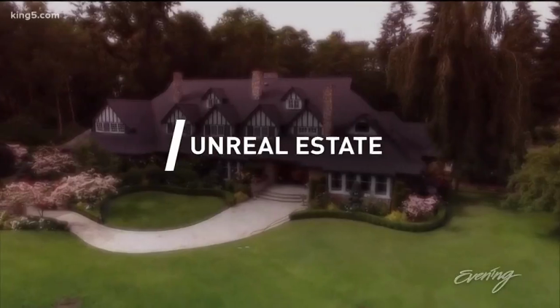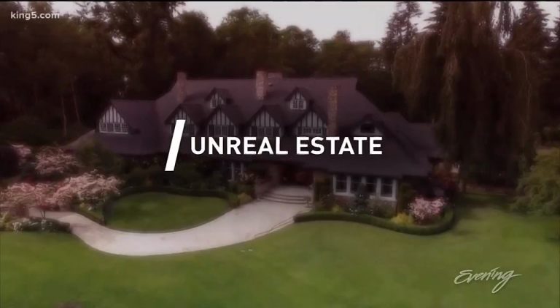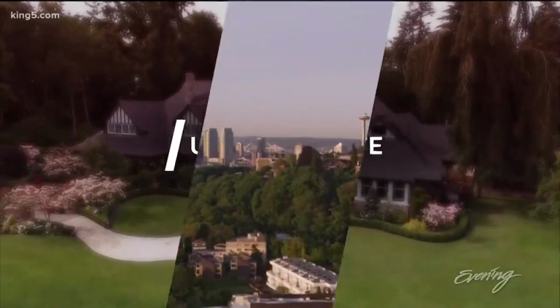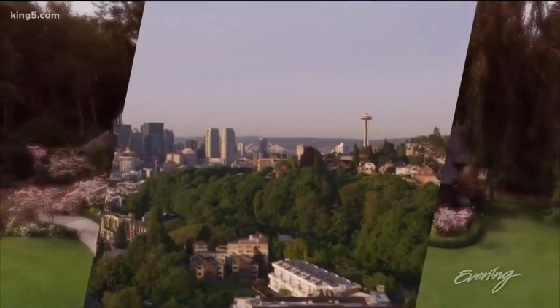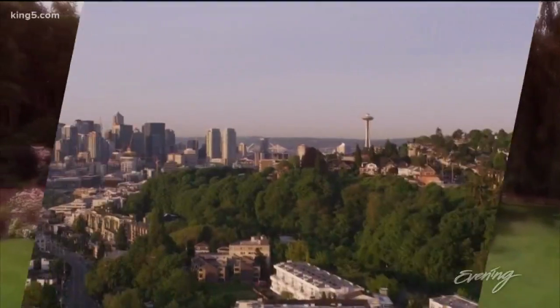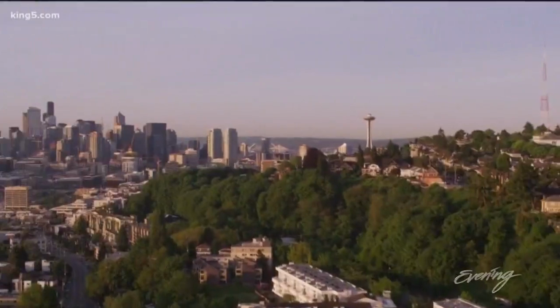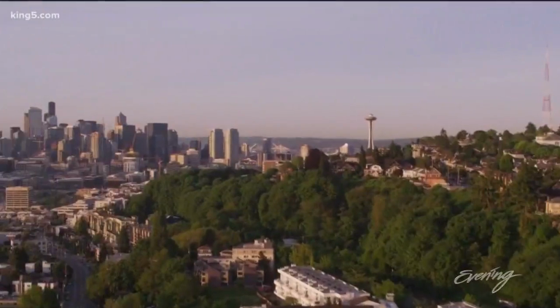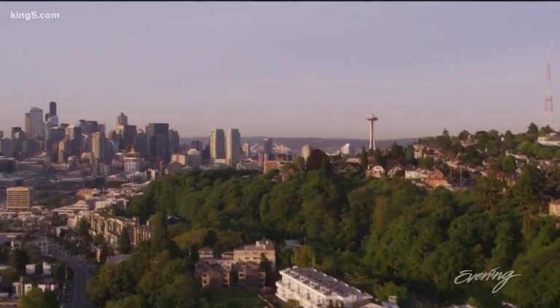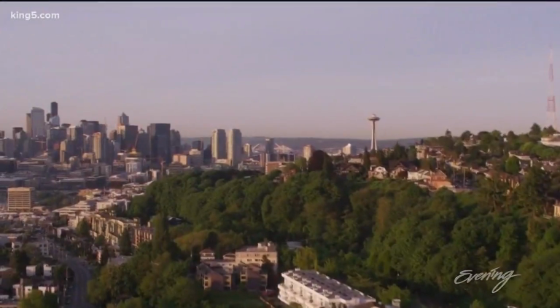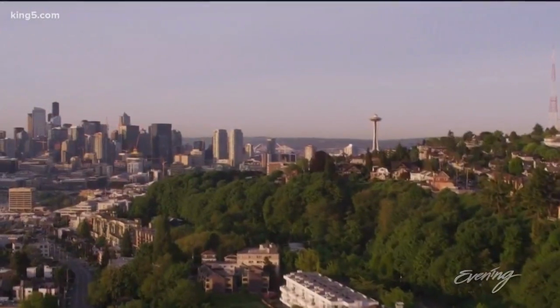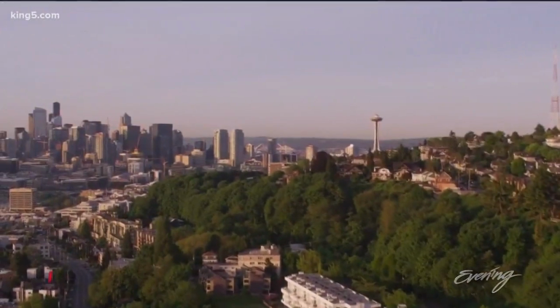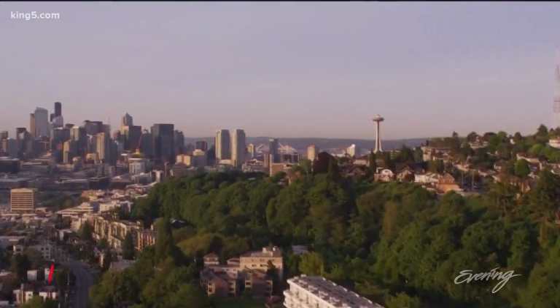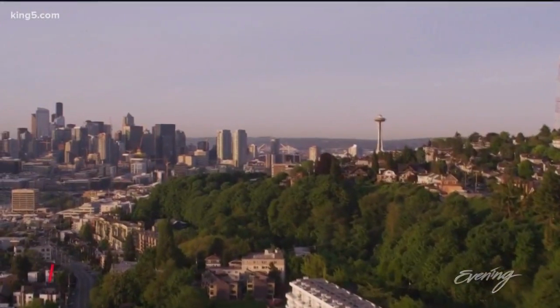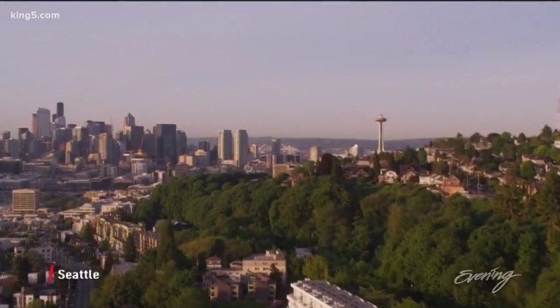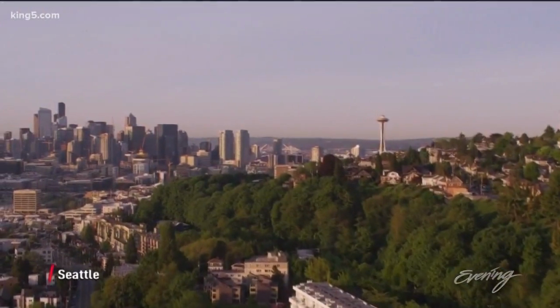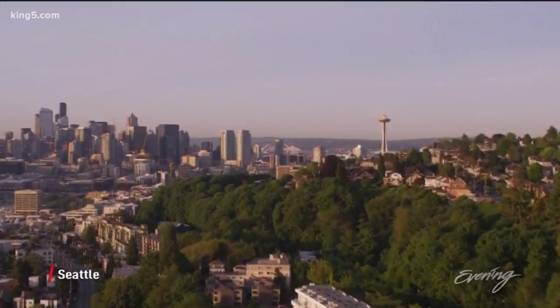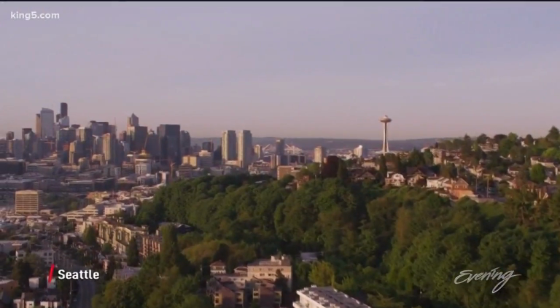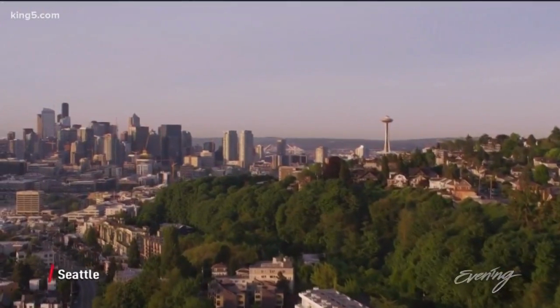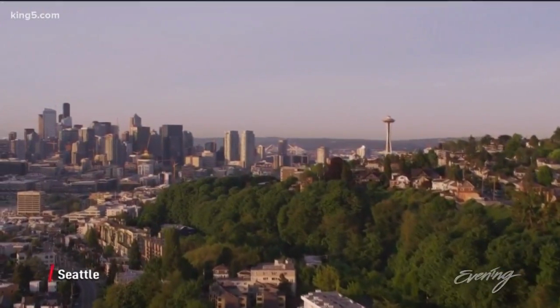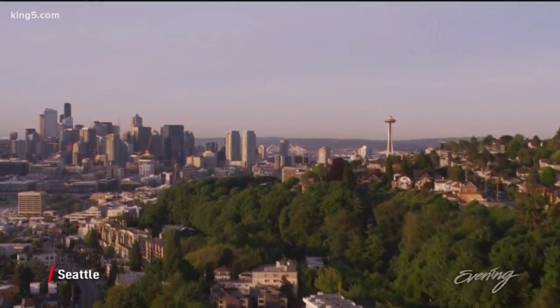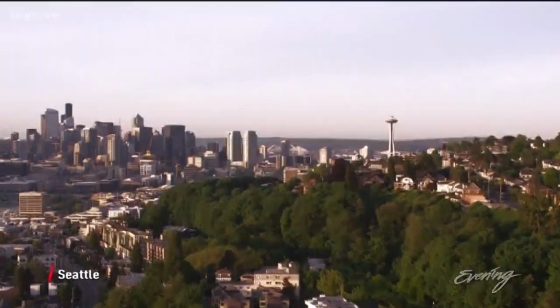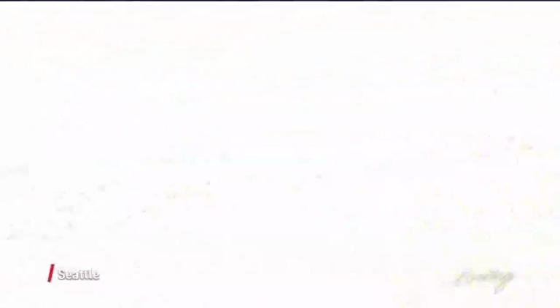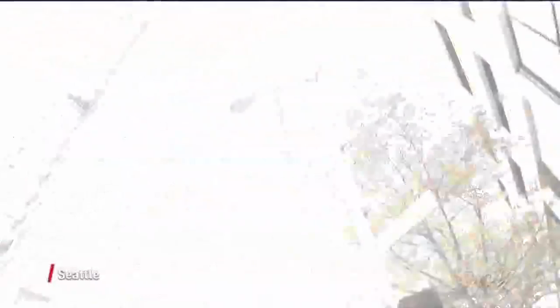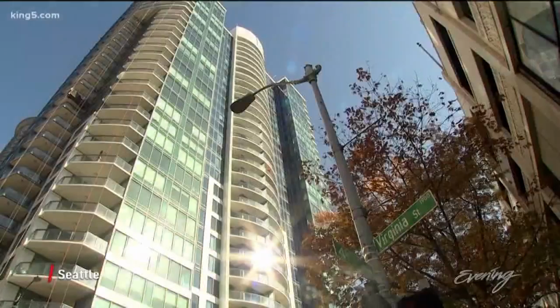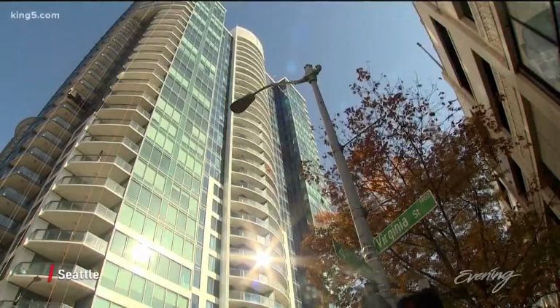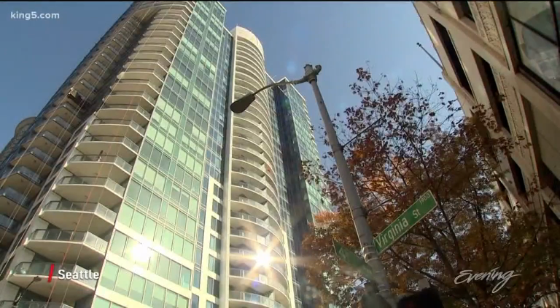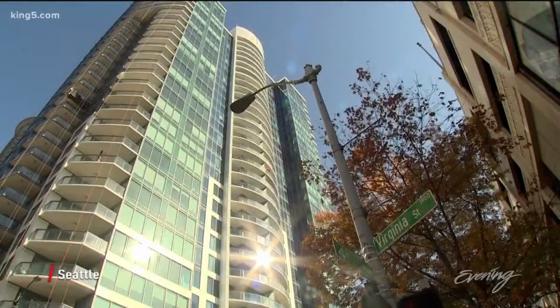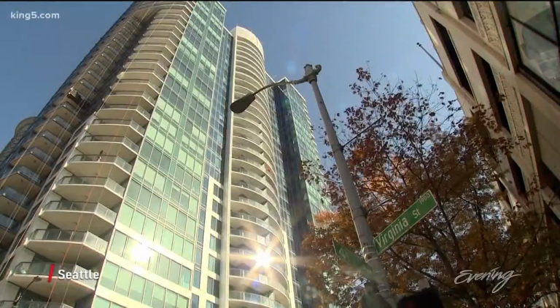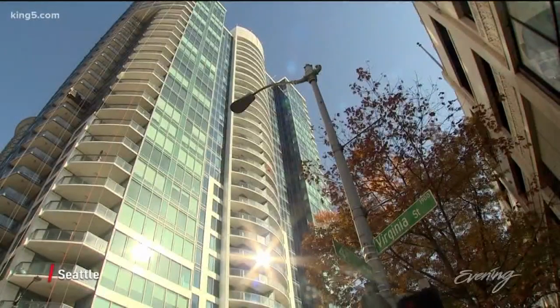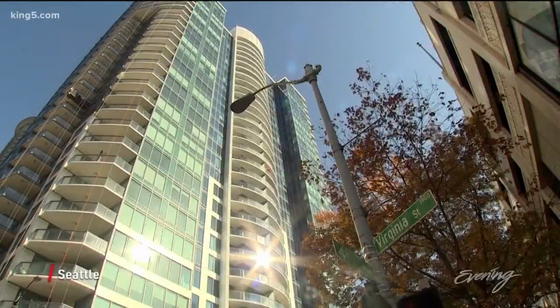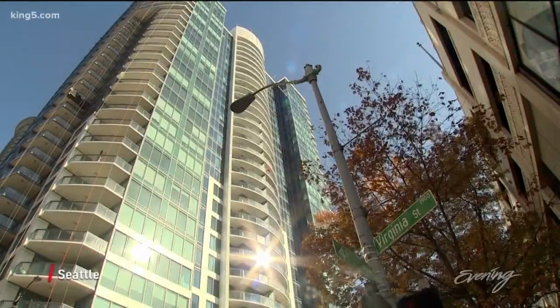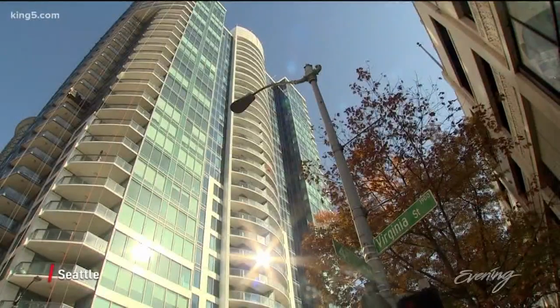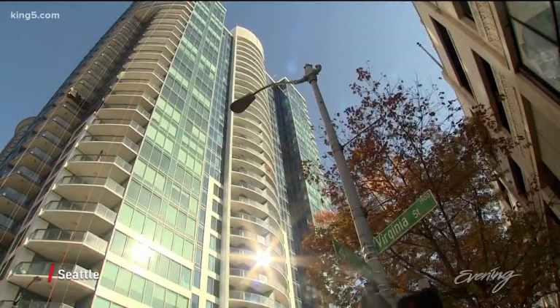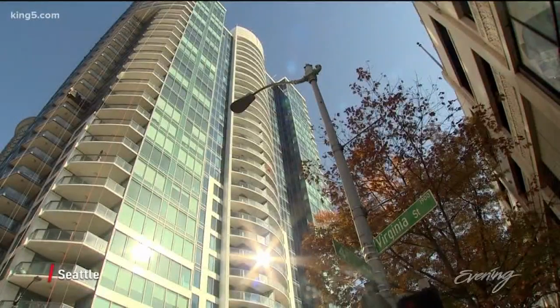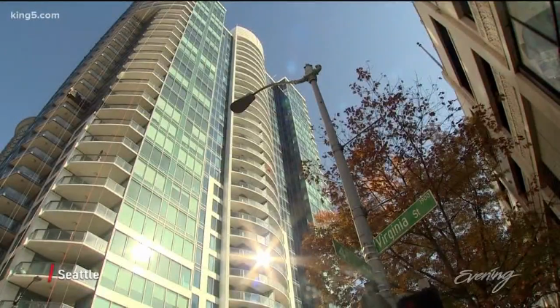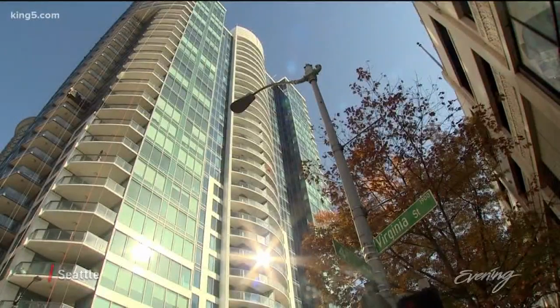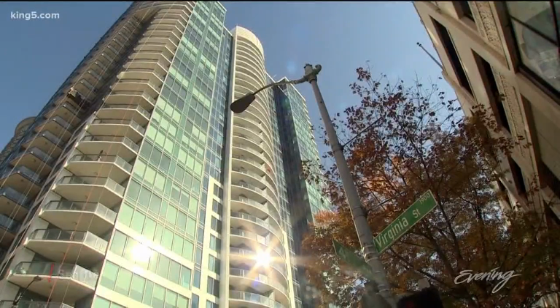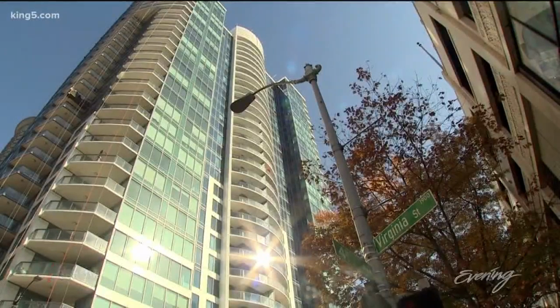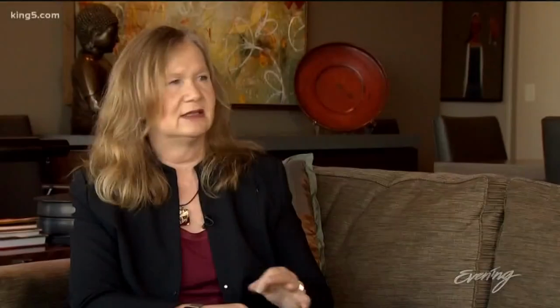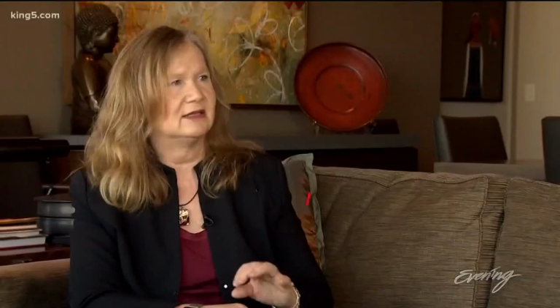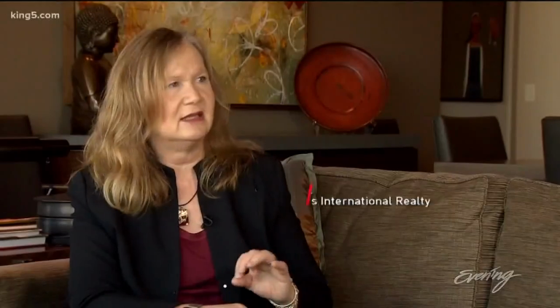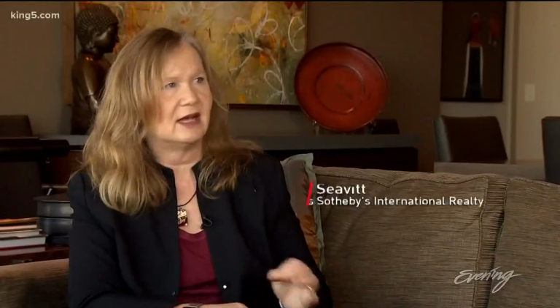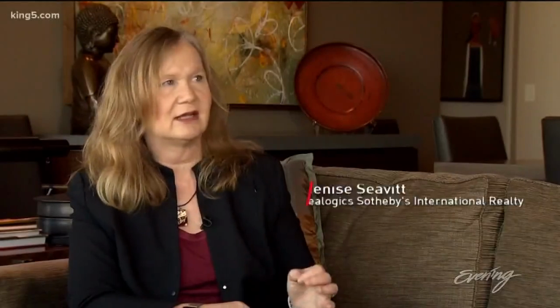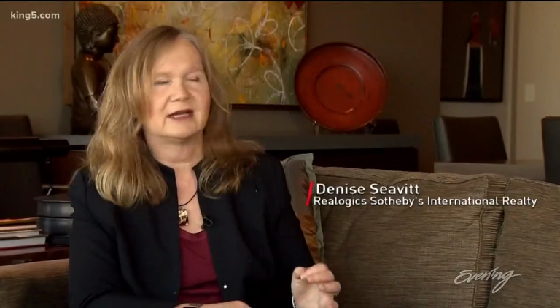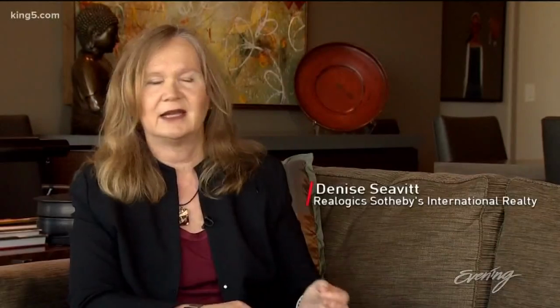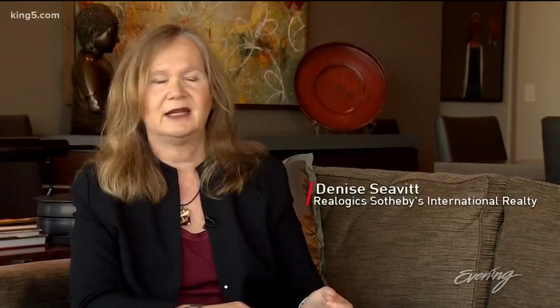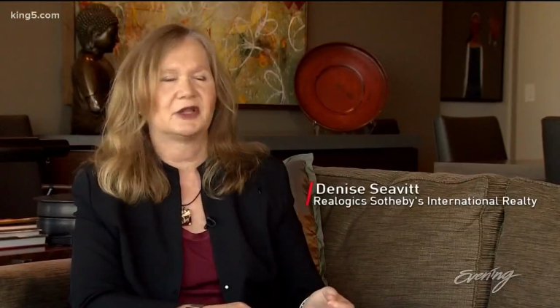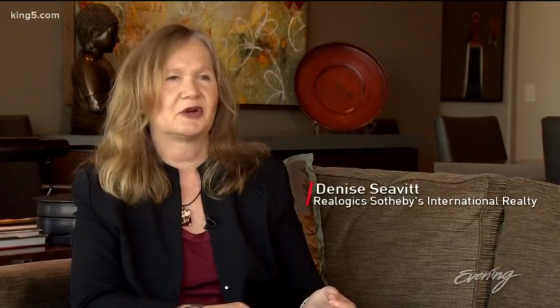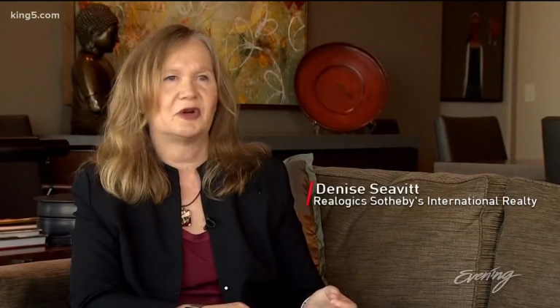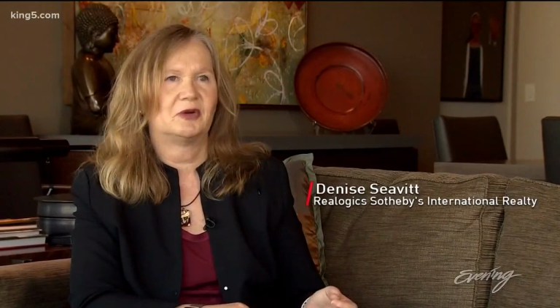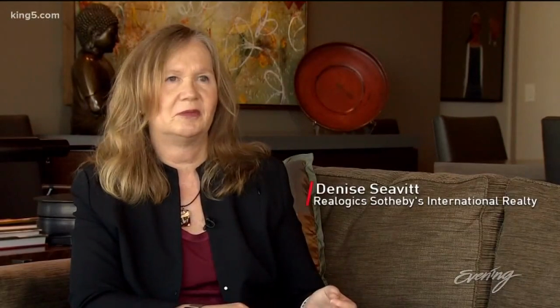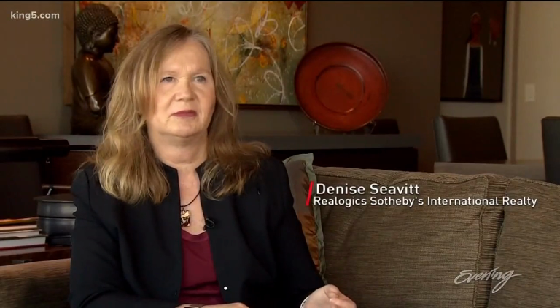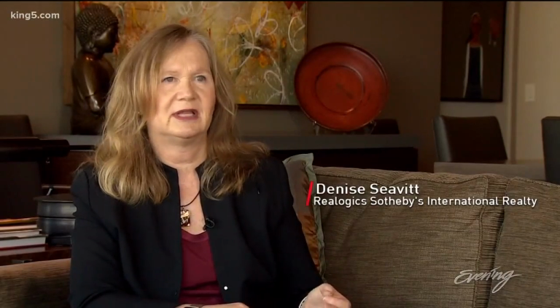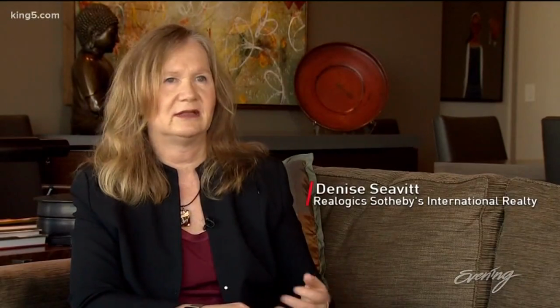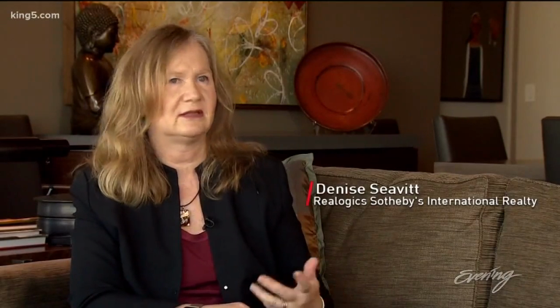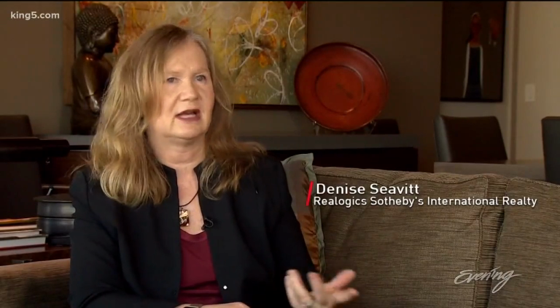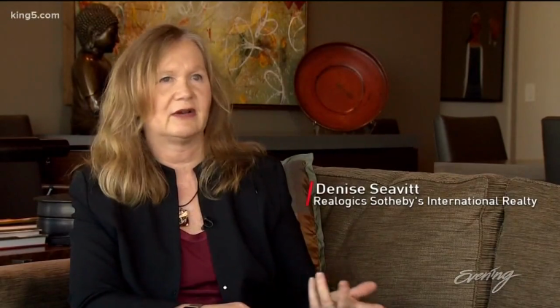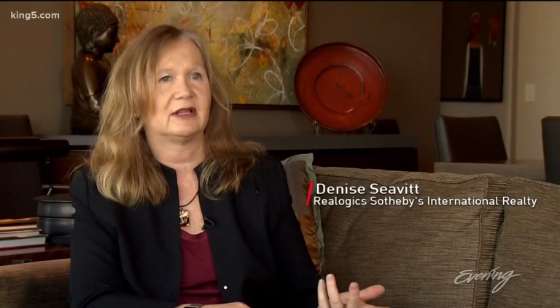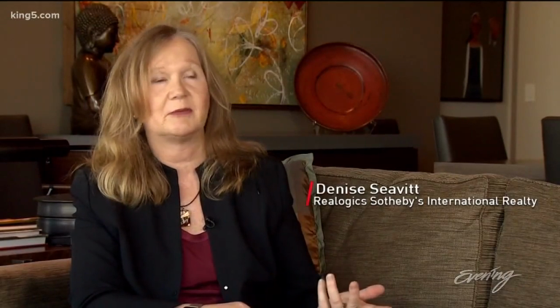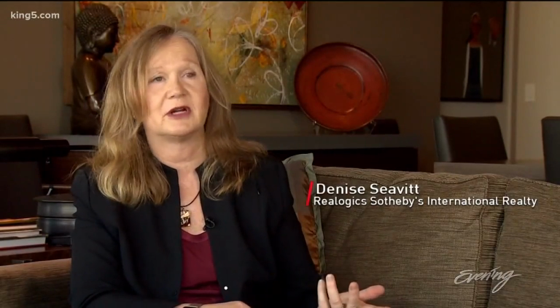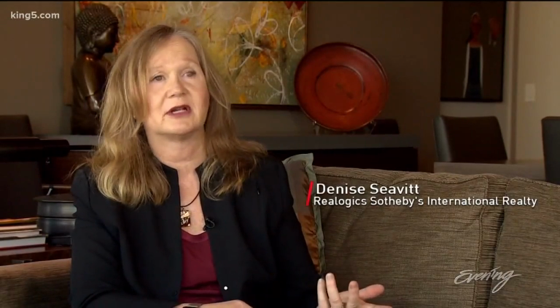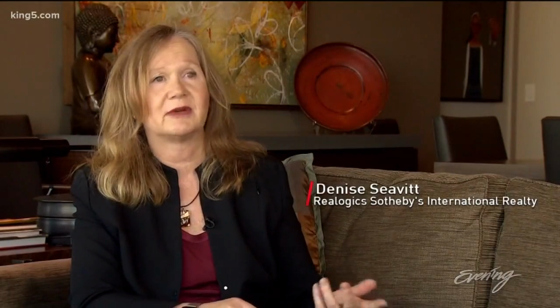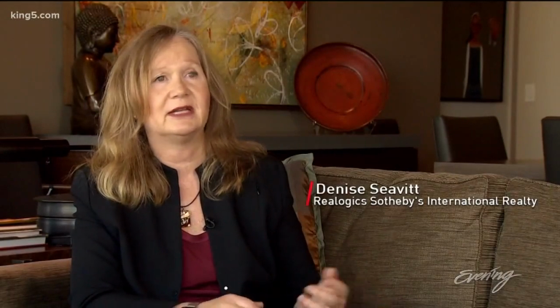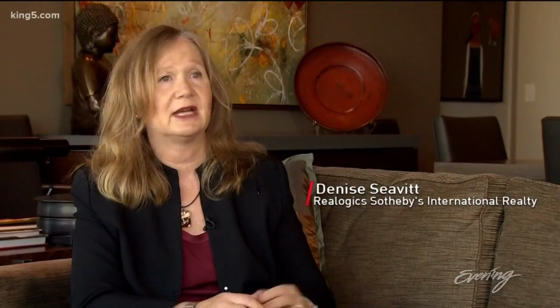If you want all the Seattle icons, this is your place. This is not like any other home that's out on the market right now.